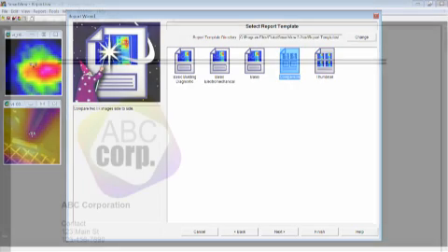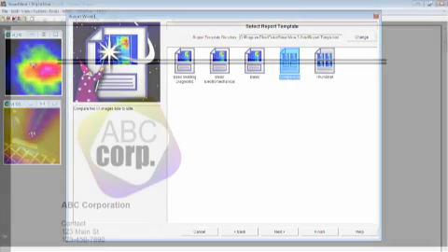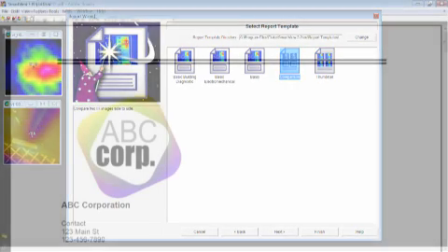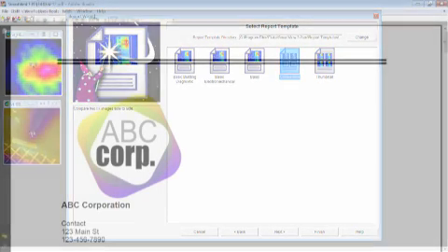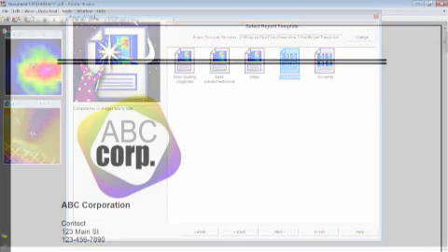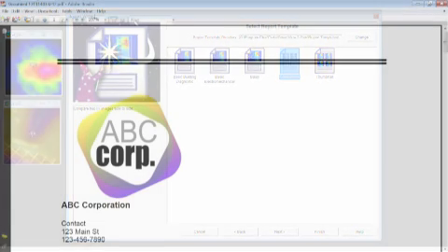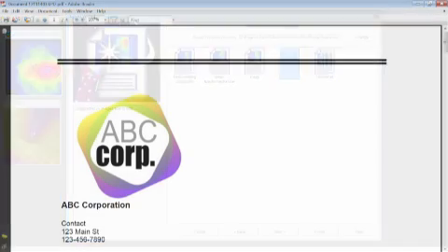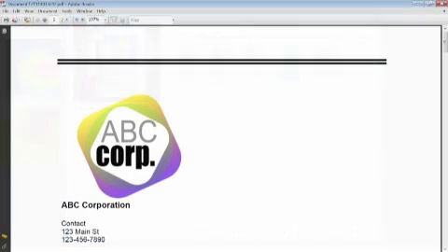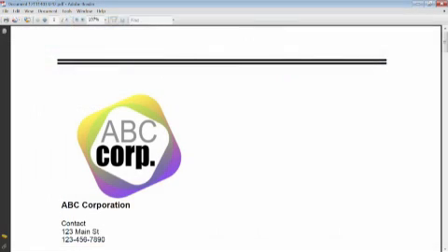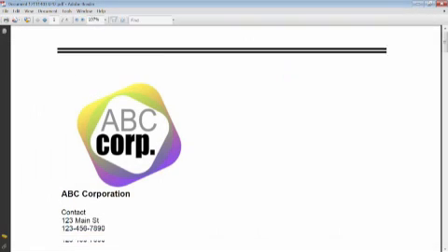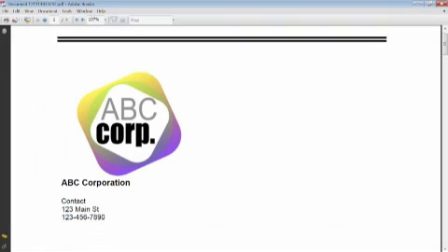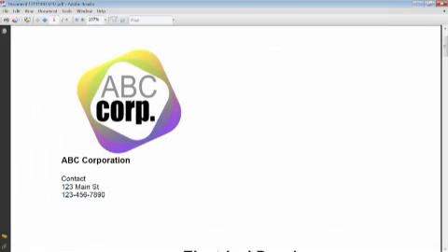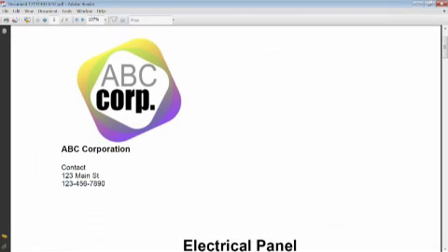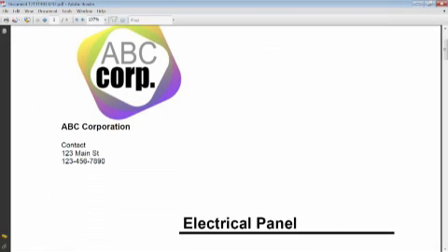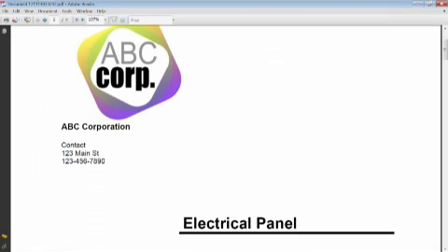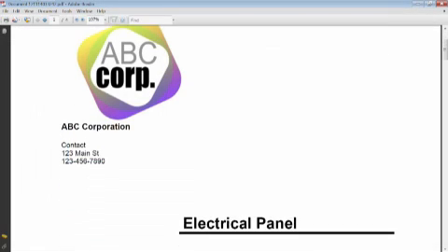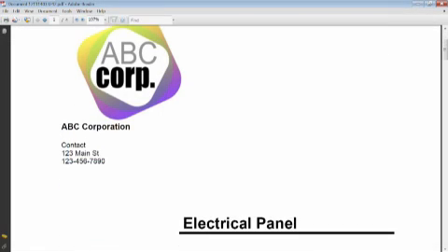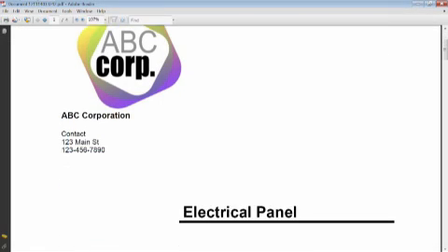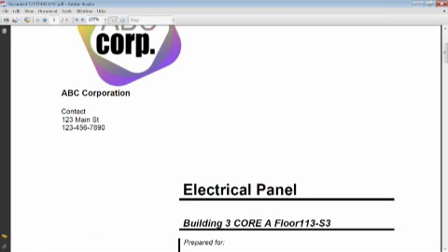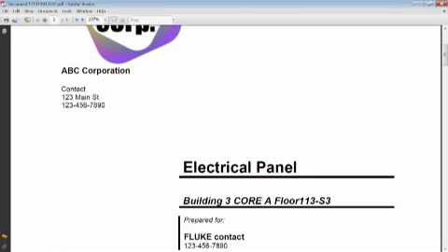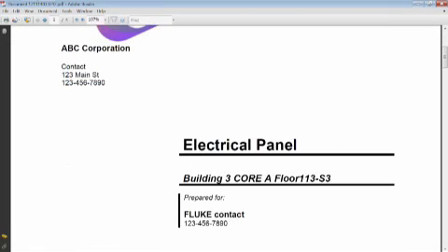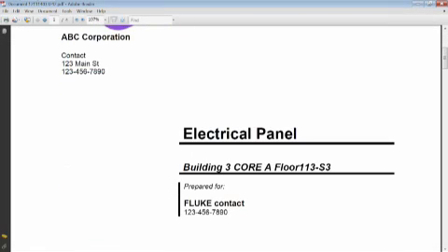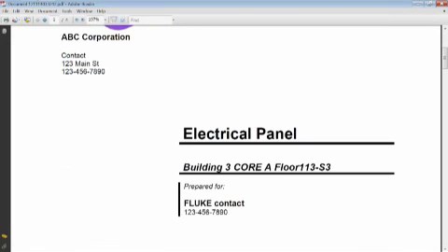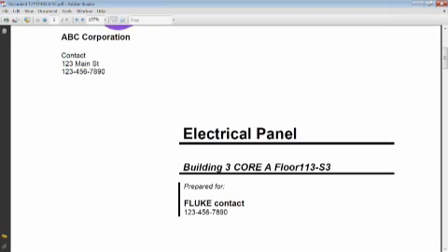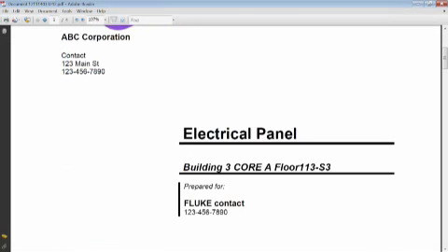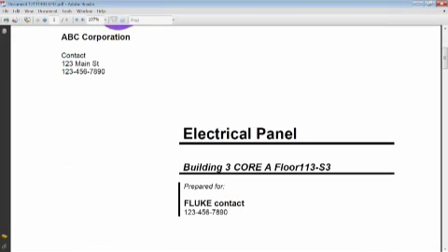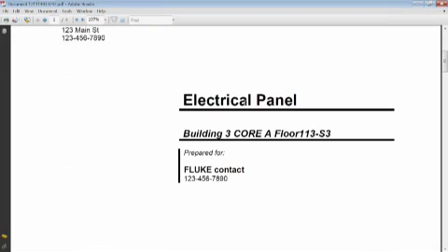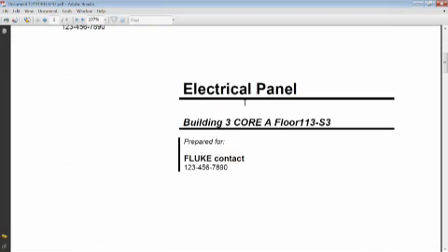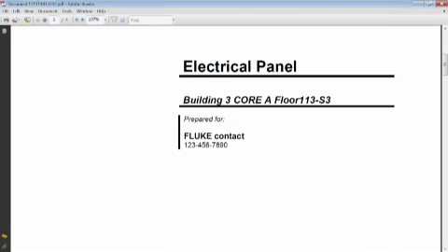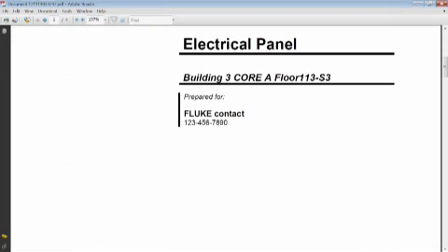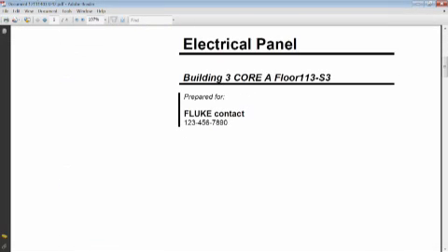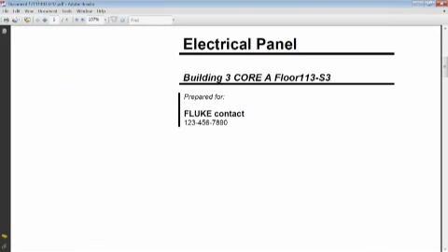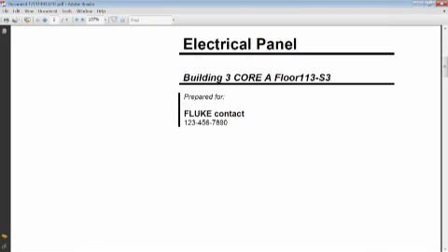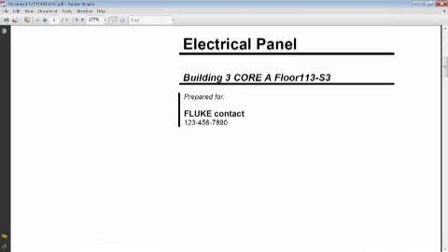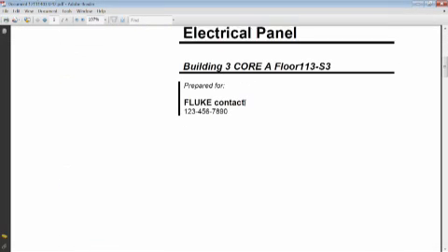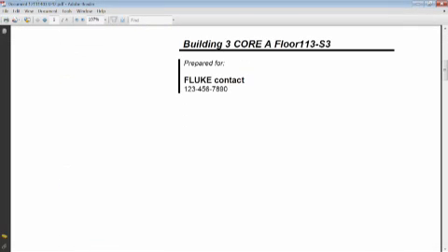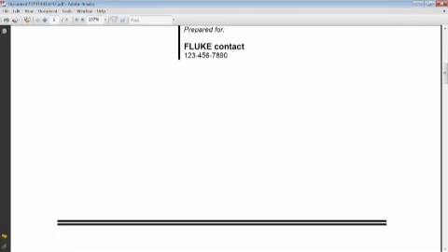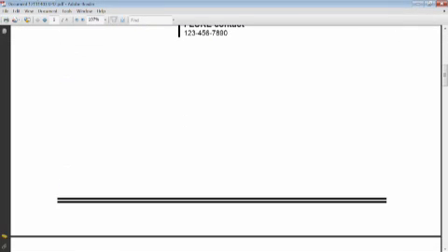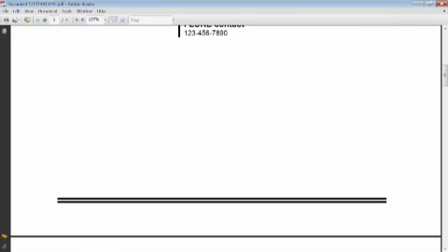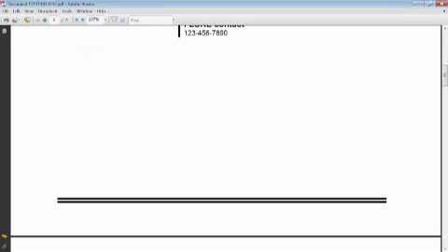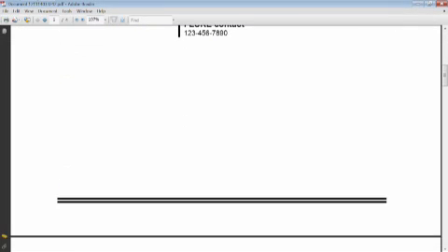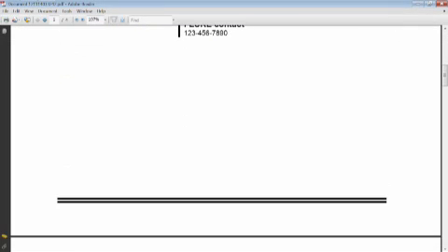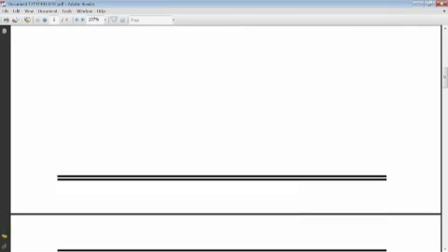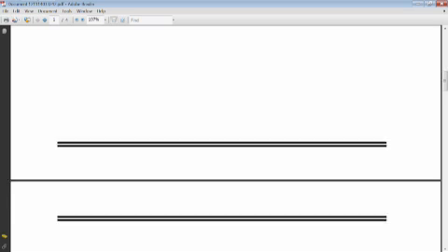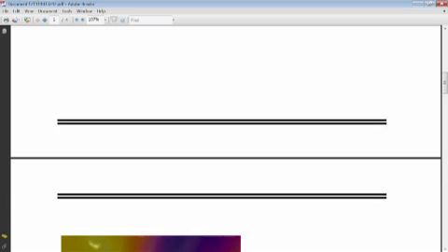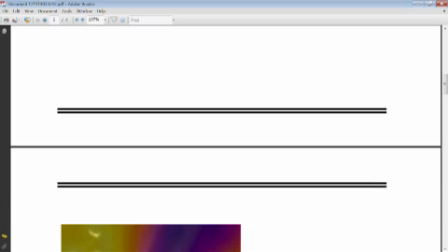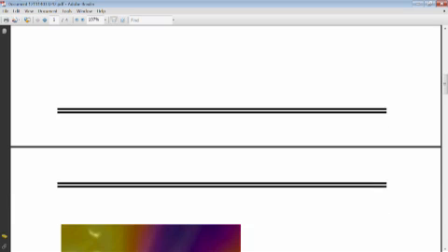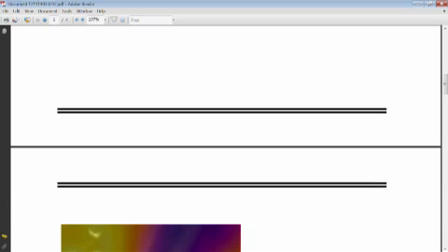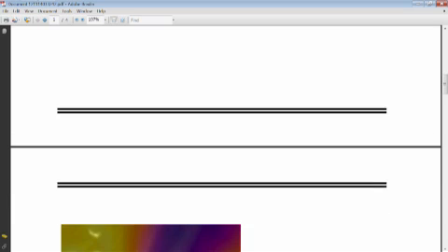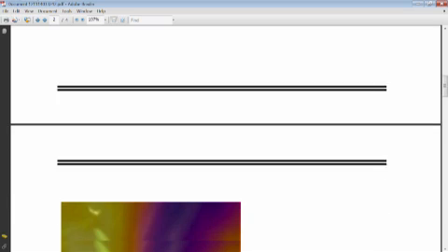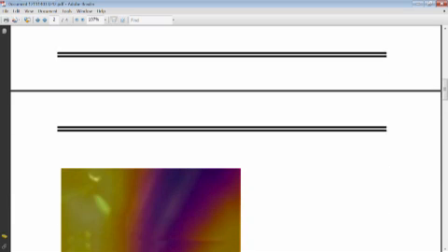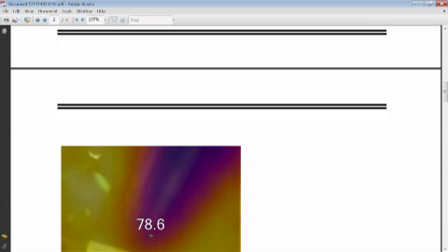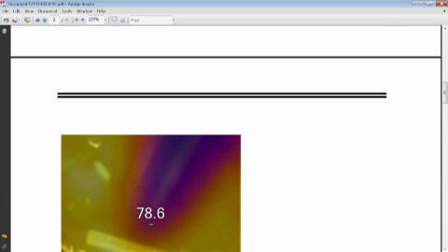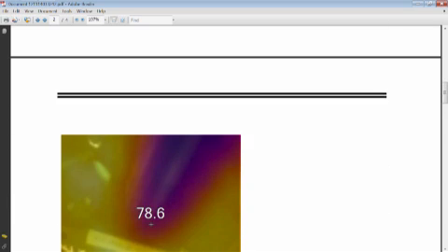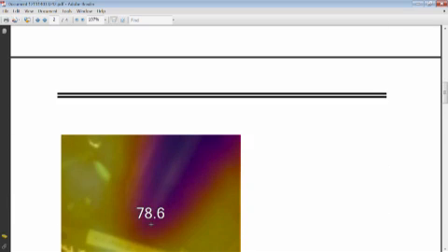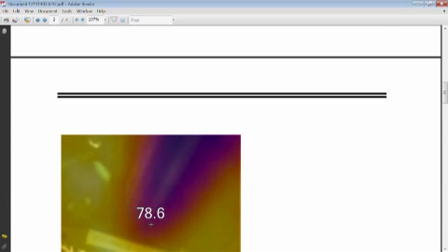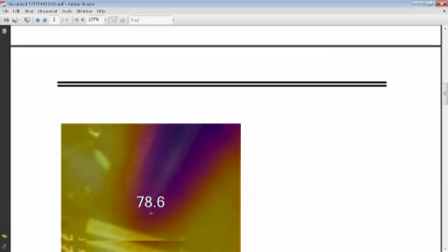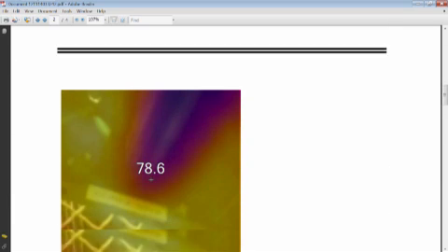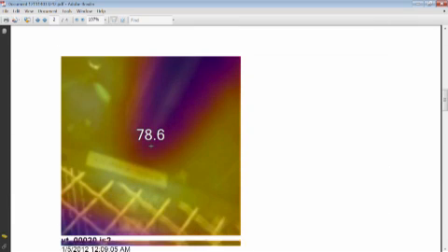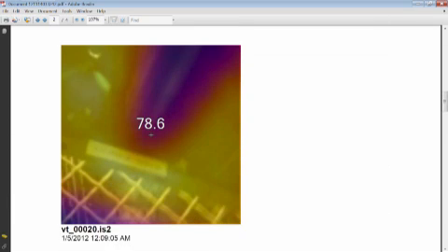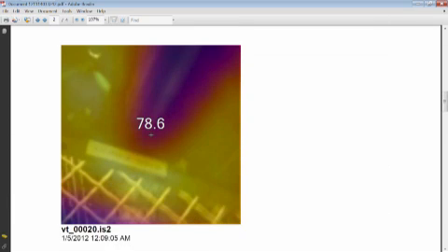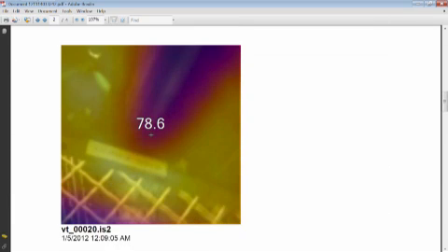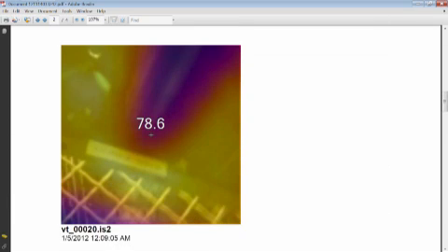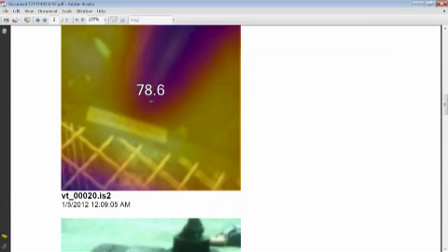Finally, print out your report and hand it off to your client to show them exactly where their problems are, or prove that the problem is now fixed.